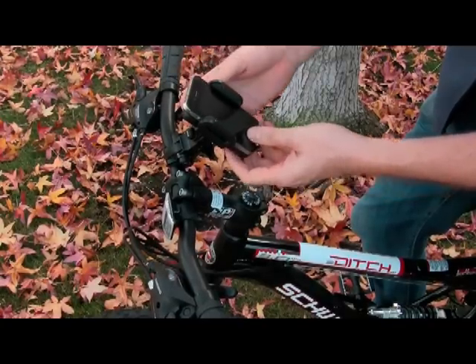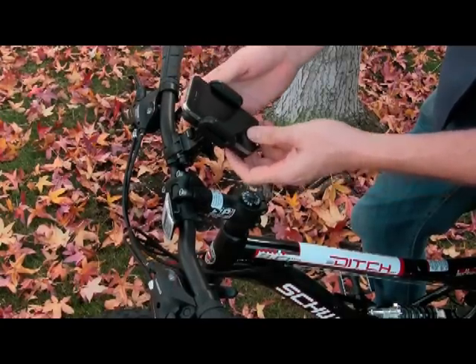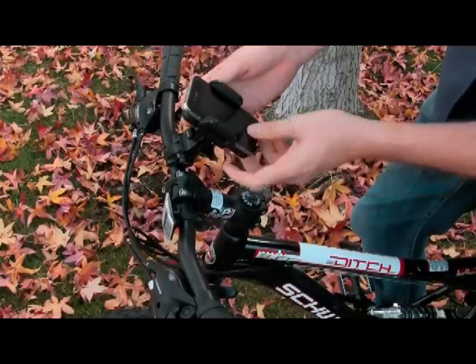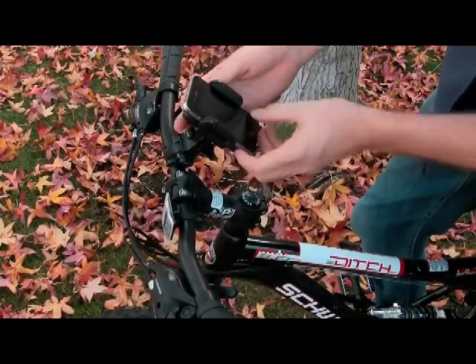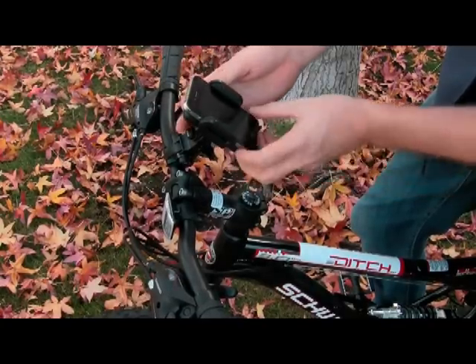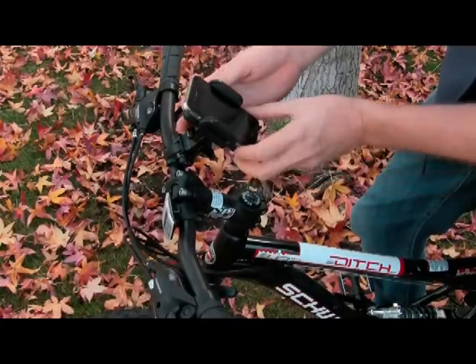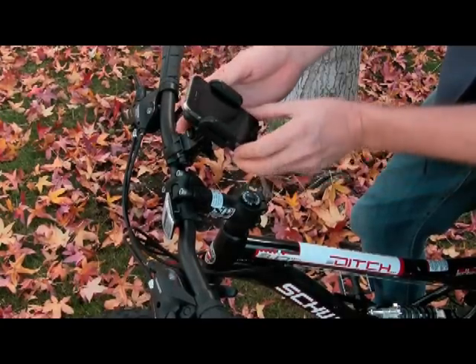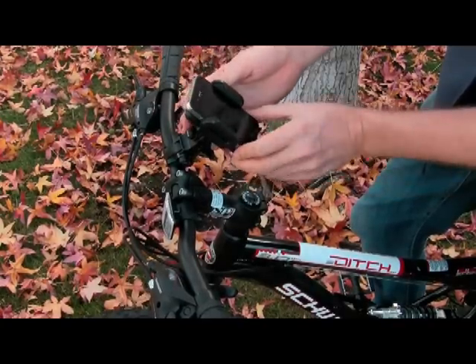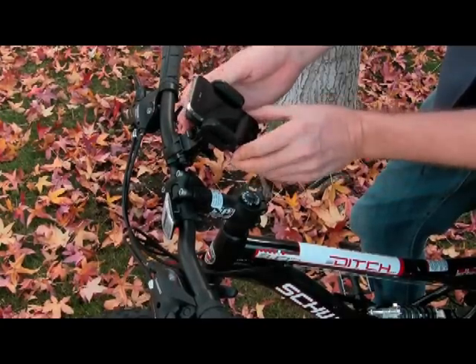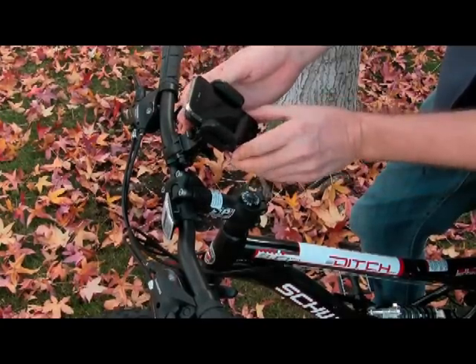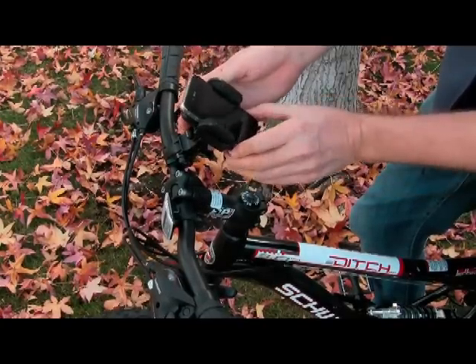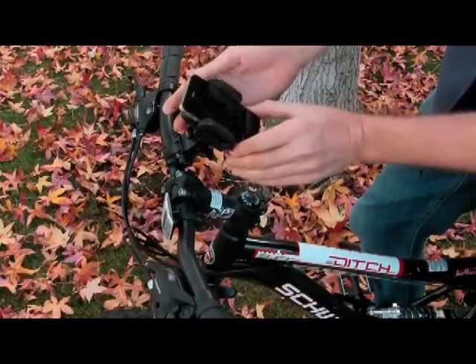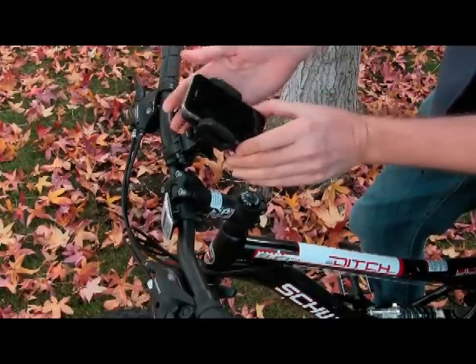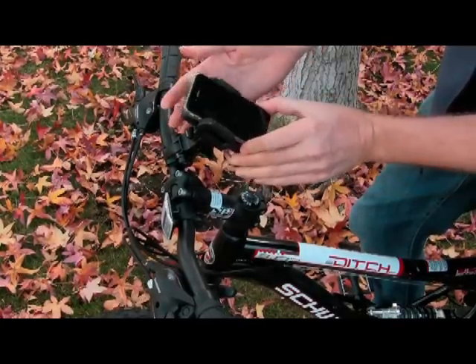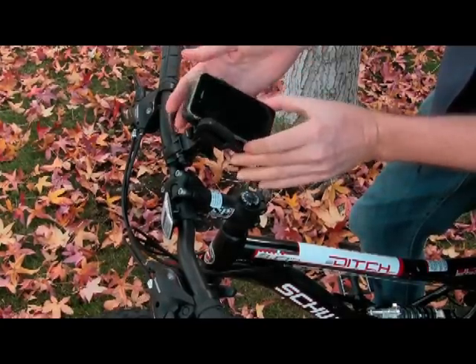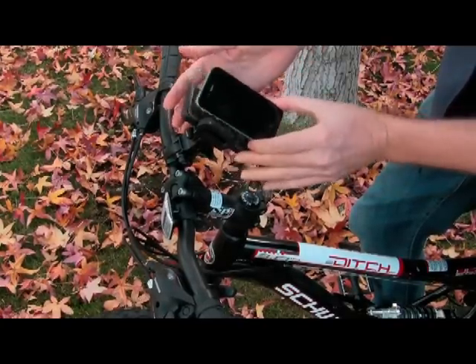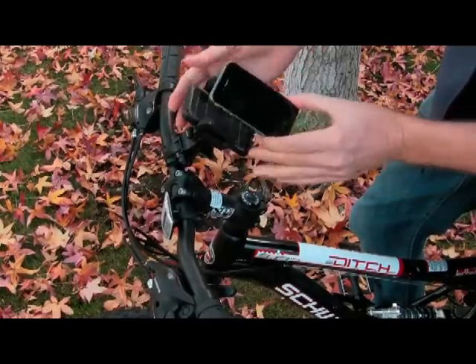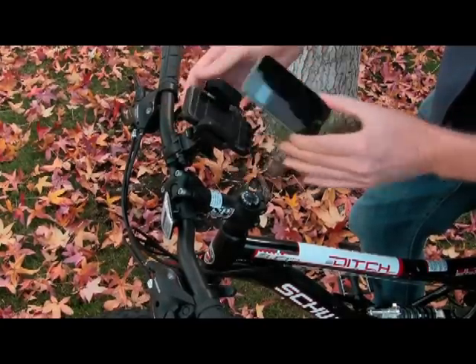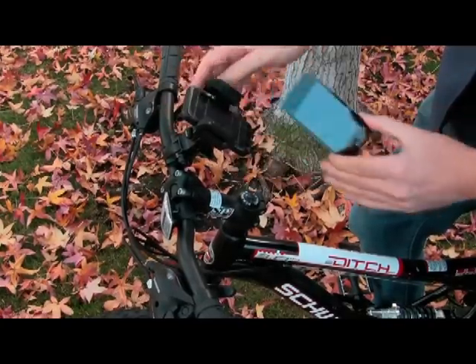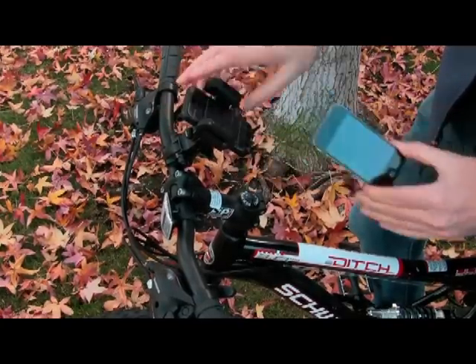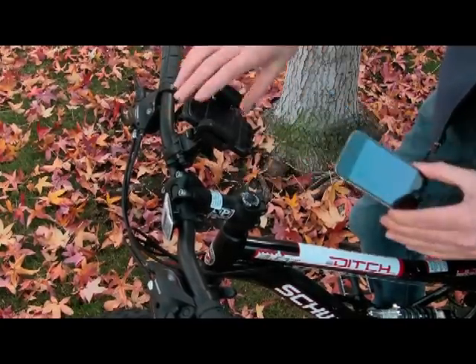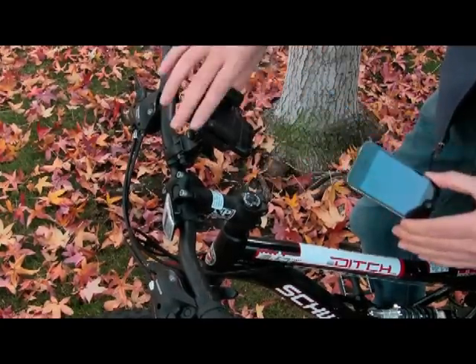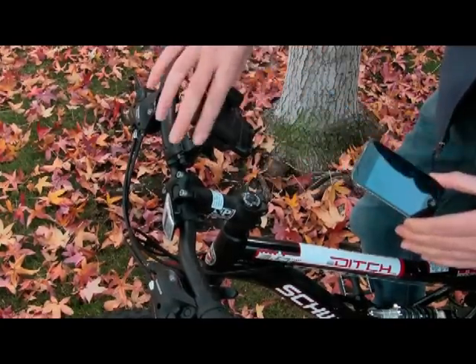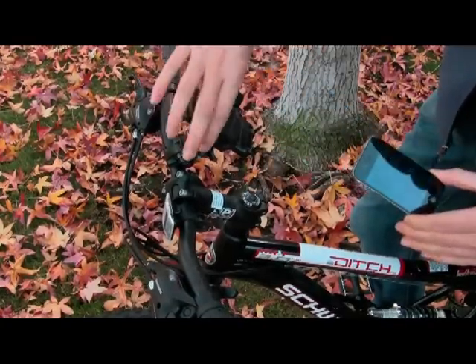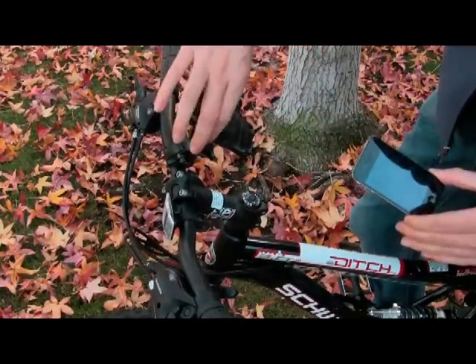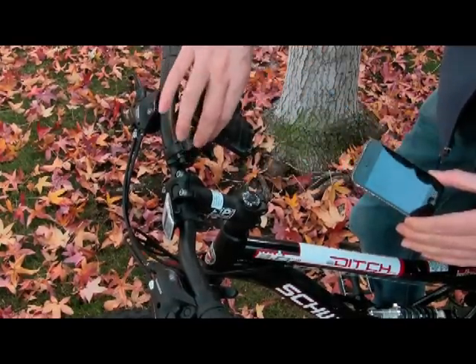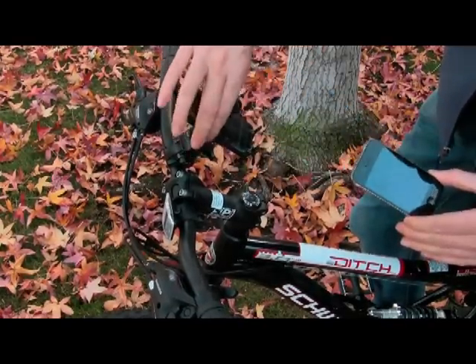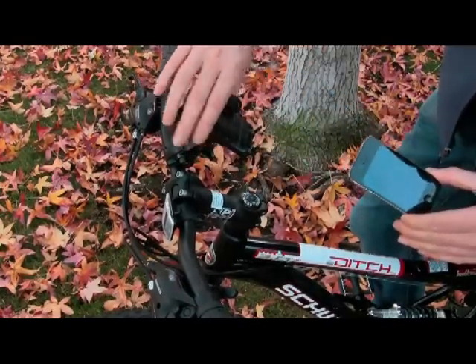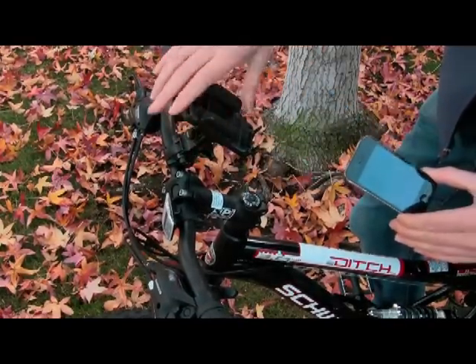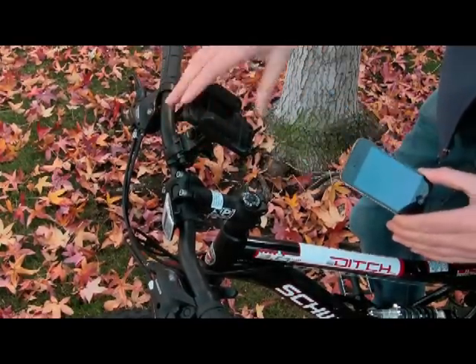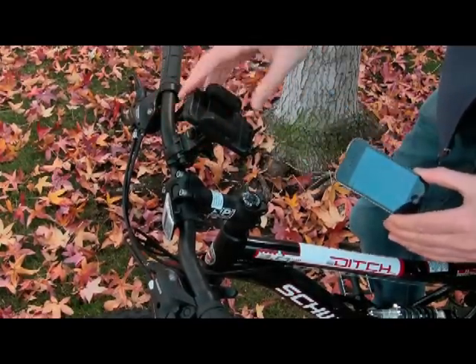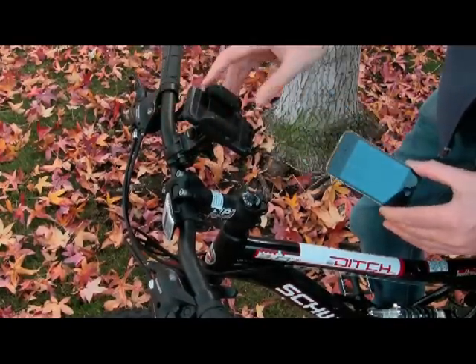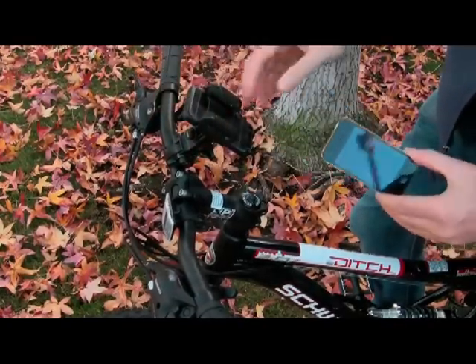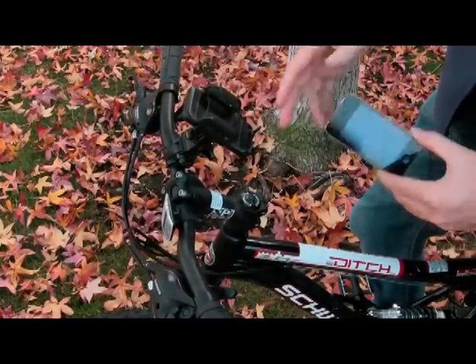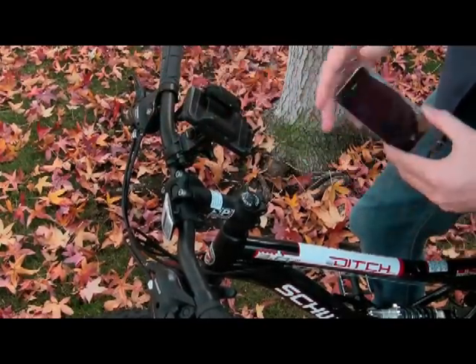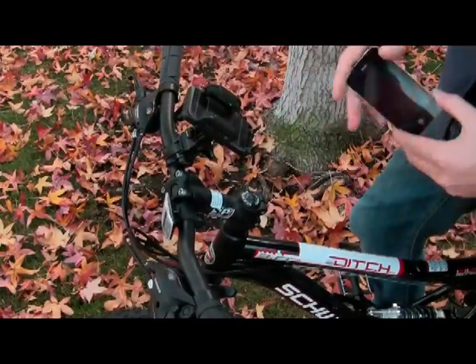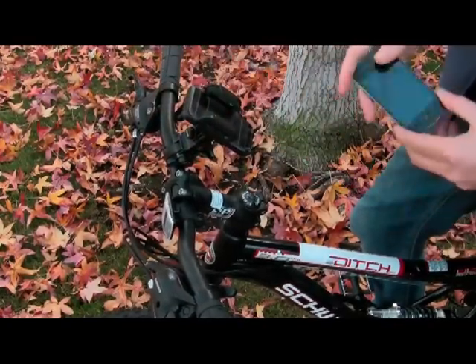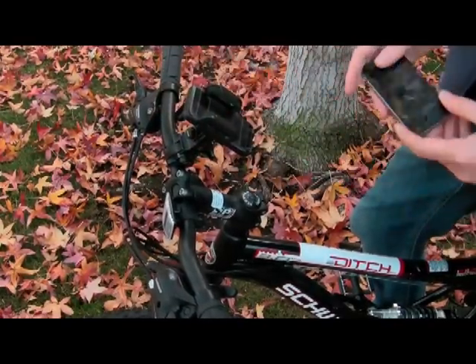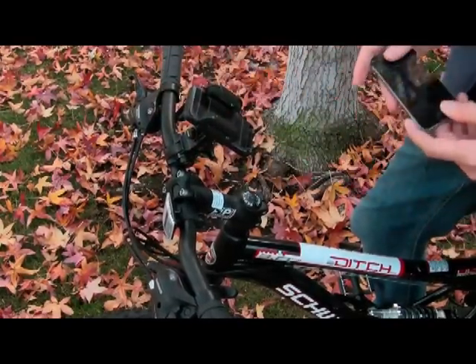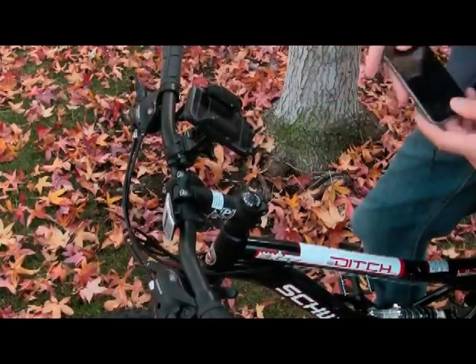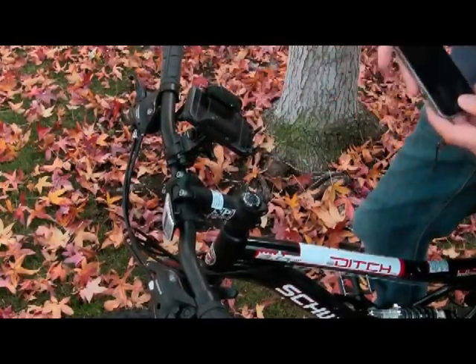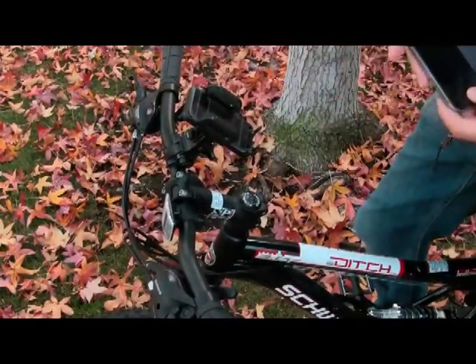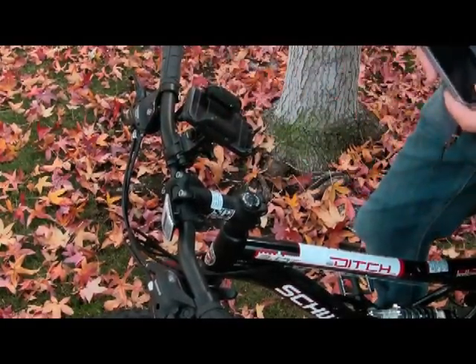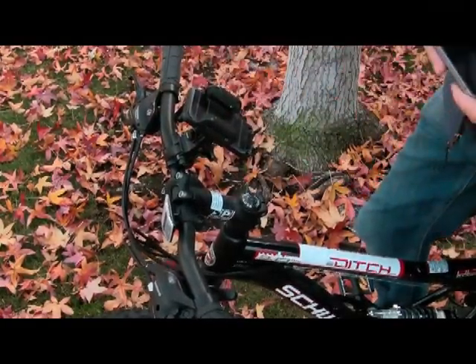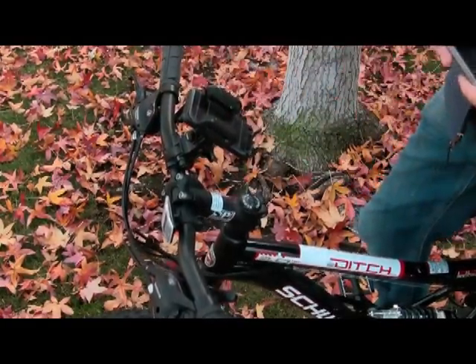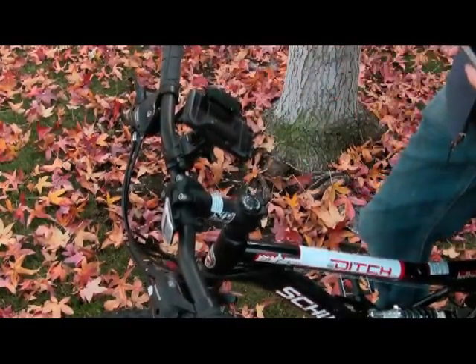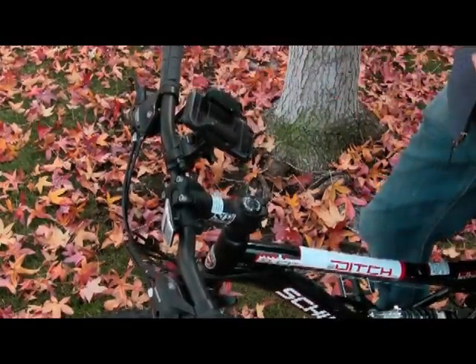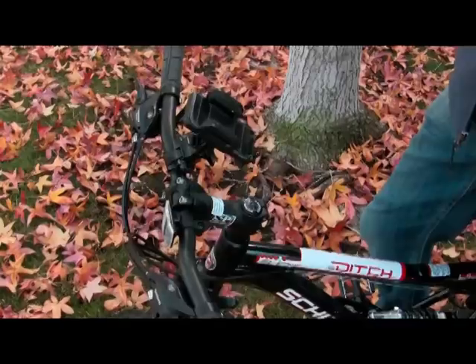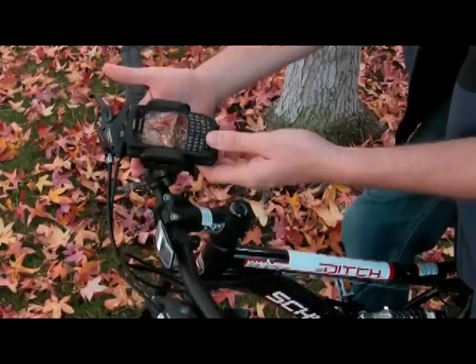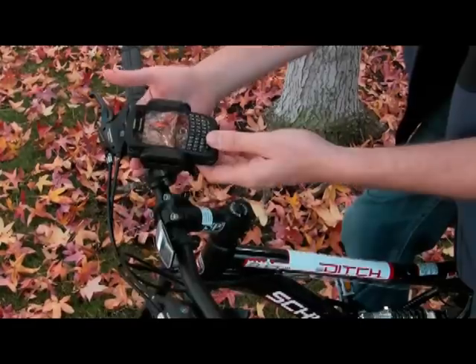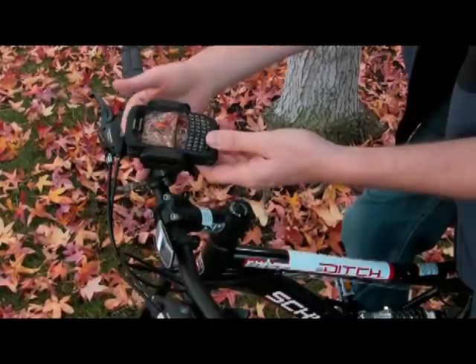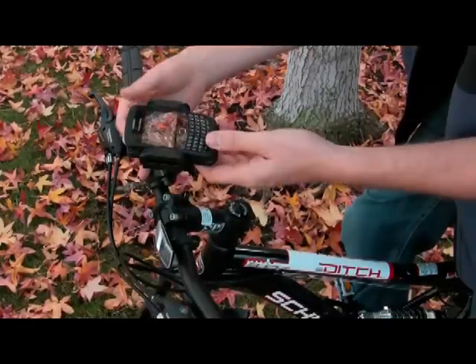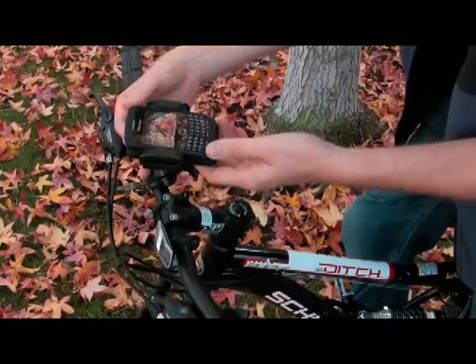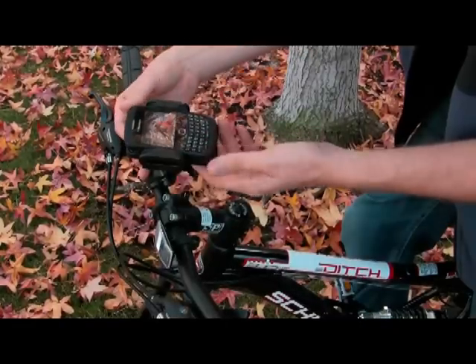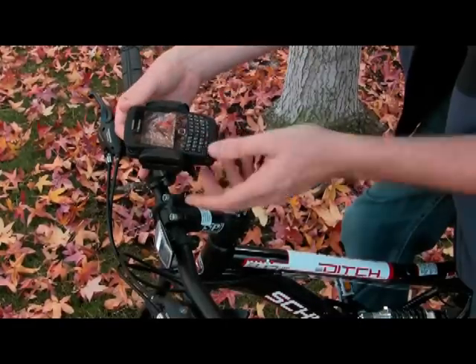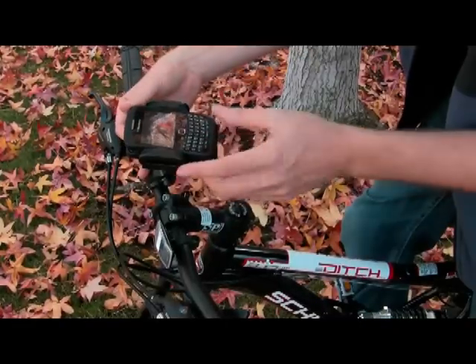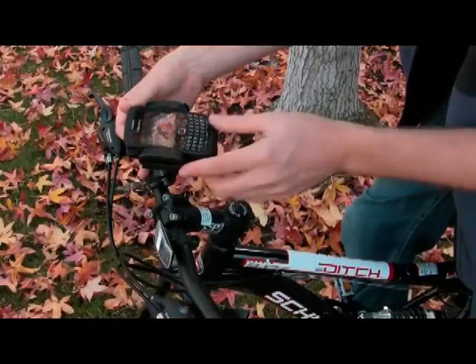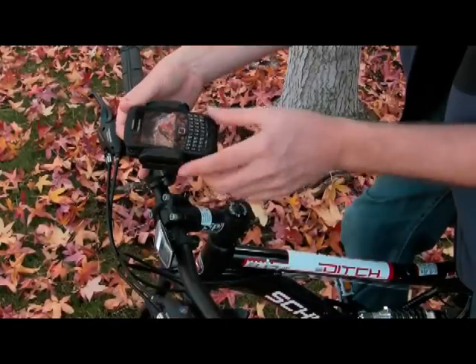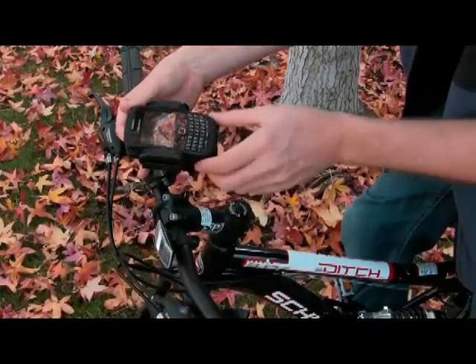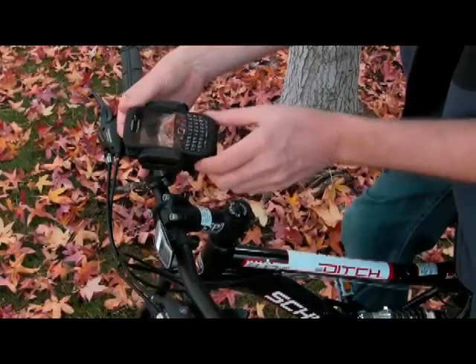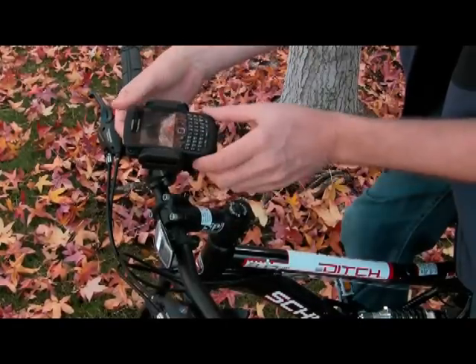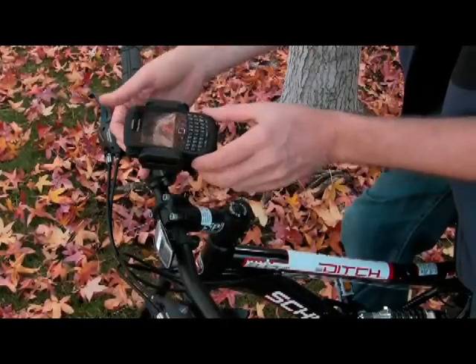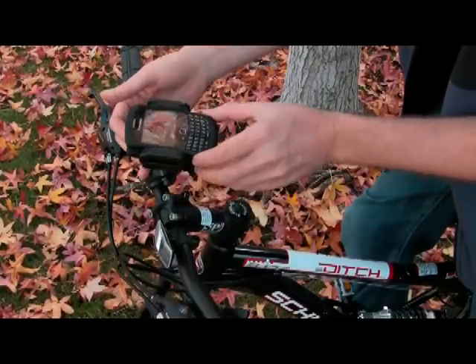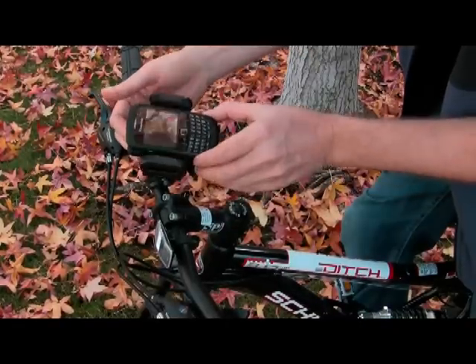If you'd like to take your device out, just press the button on top of the cradle and it will release the clamps.